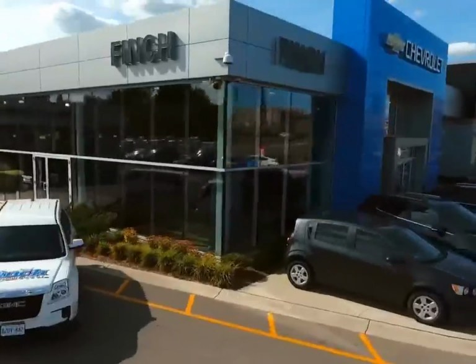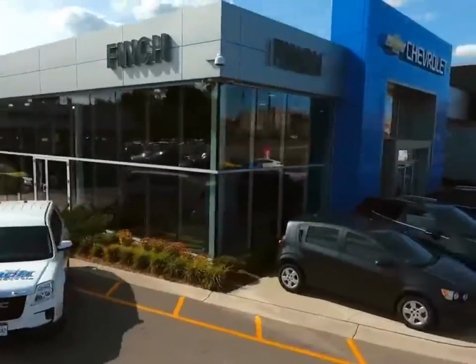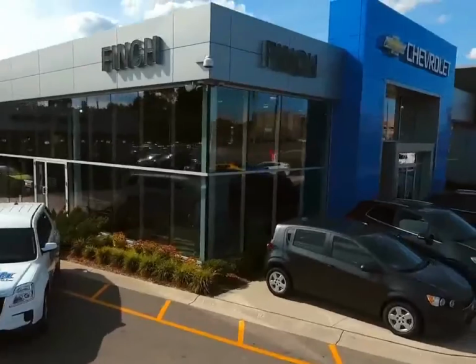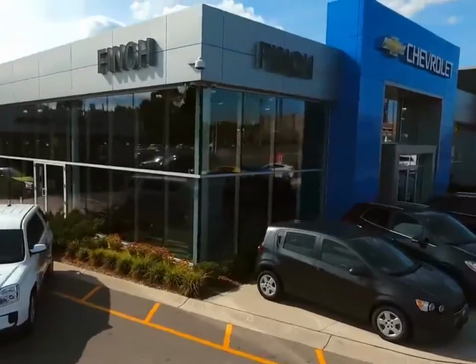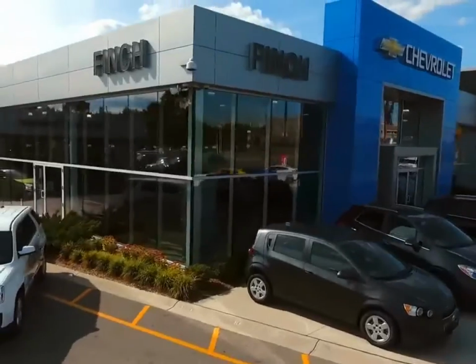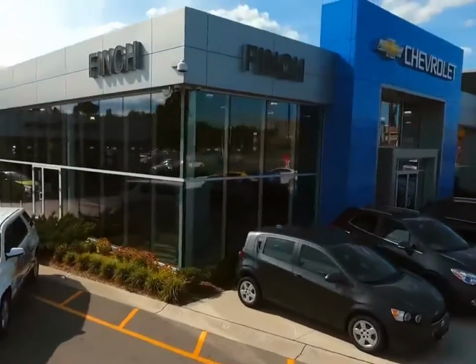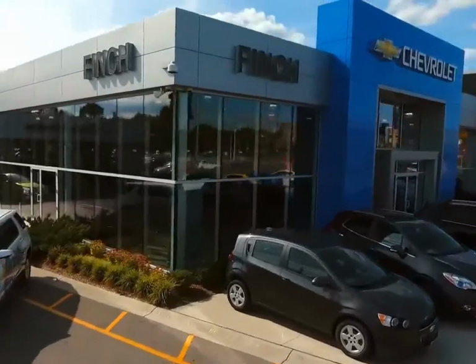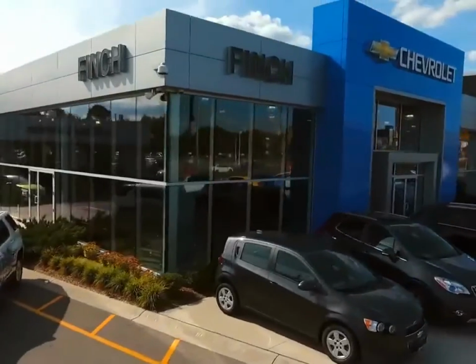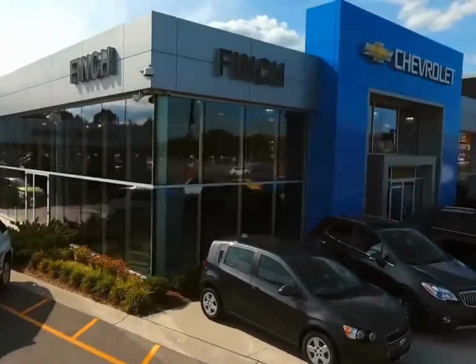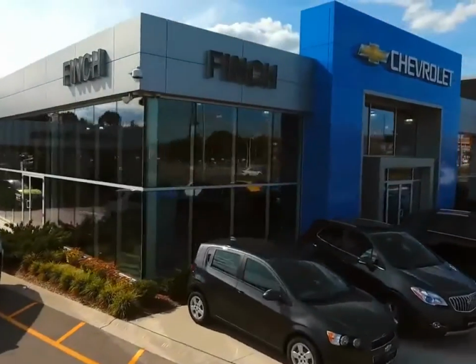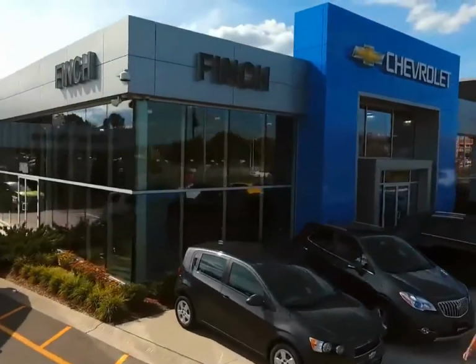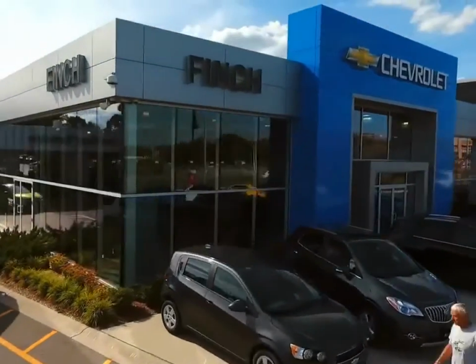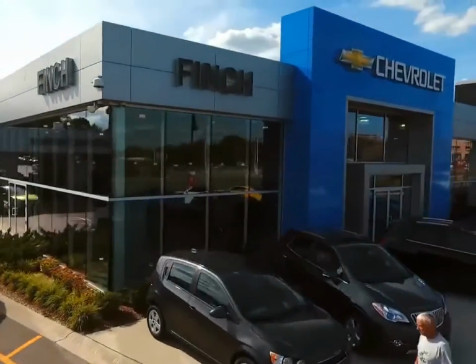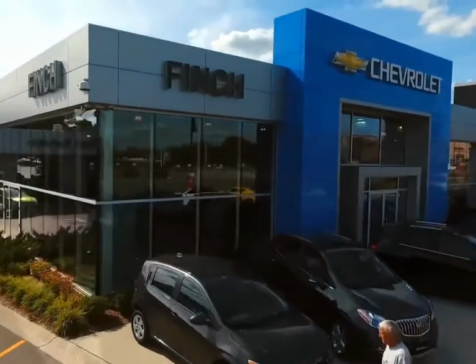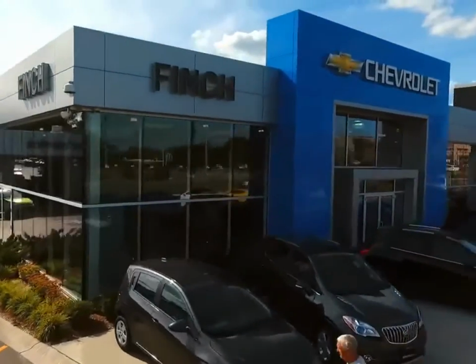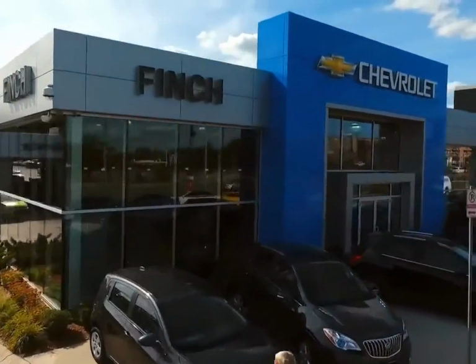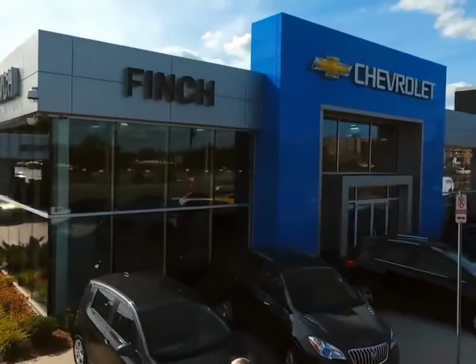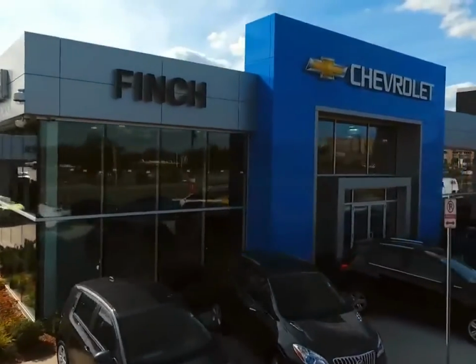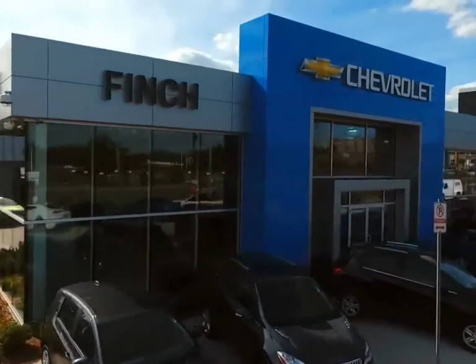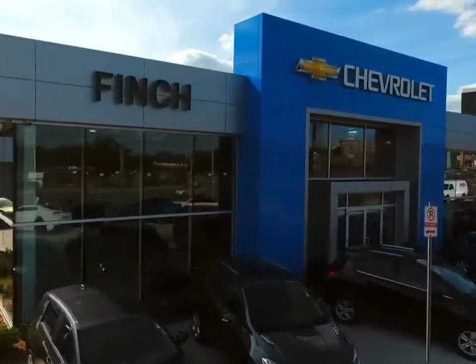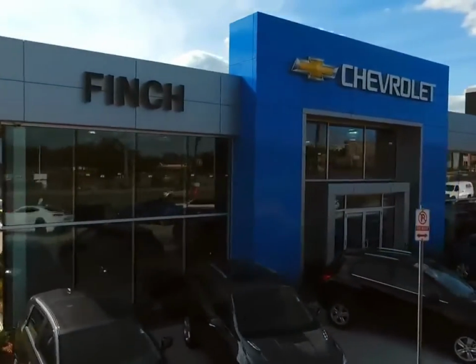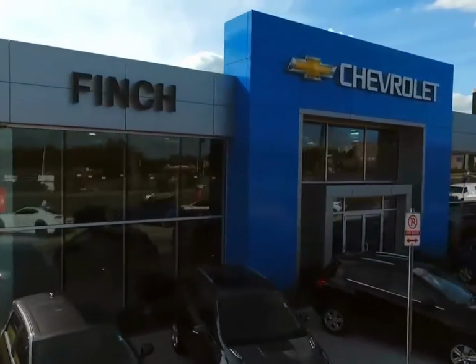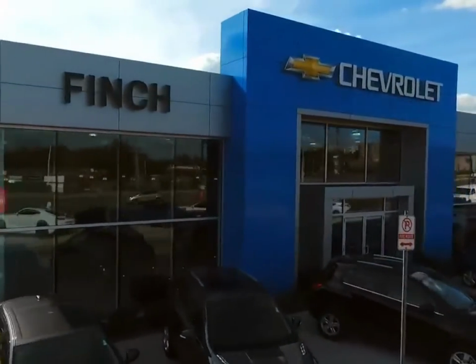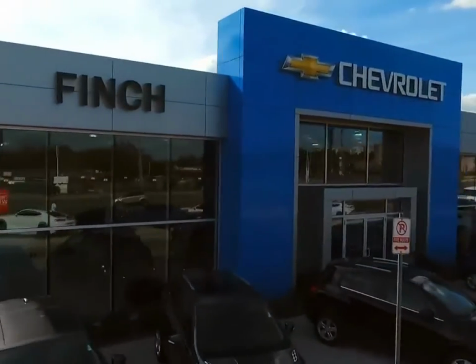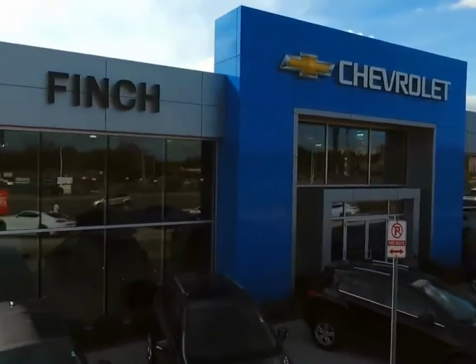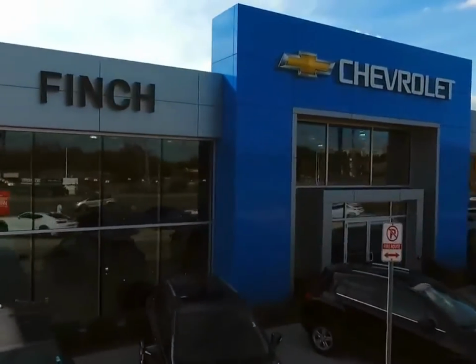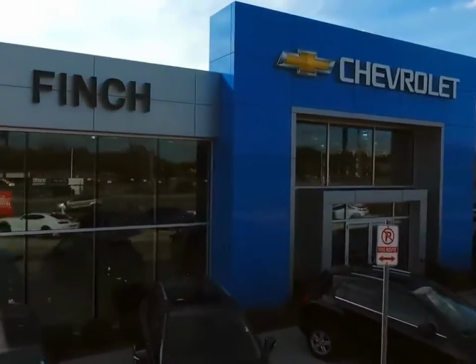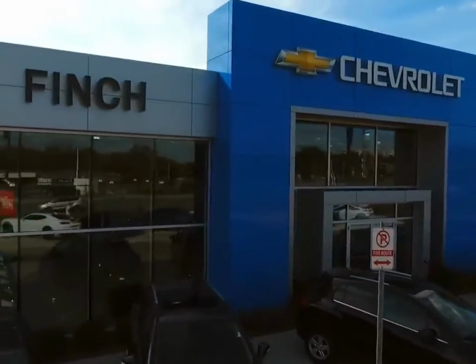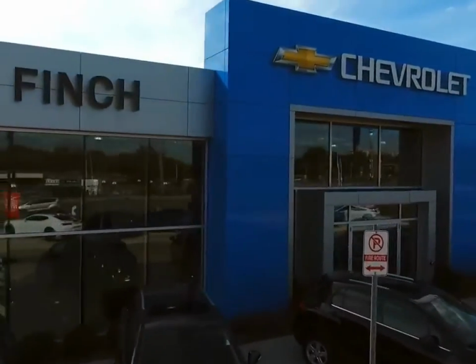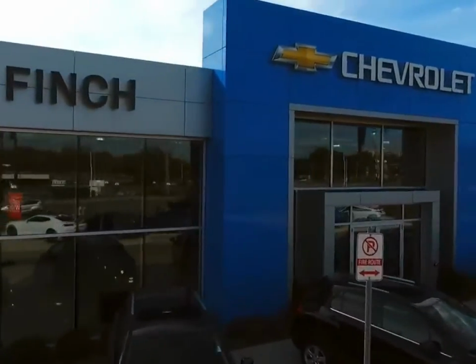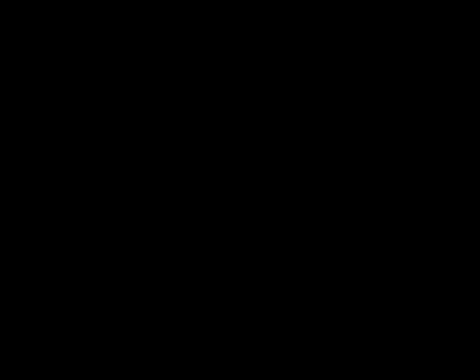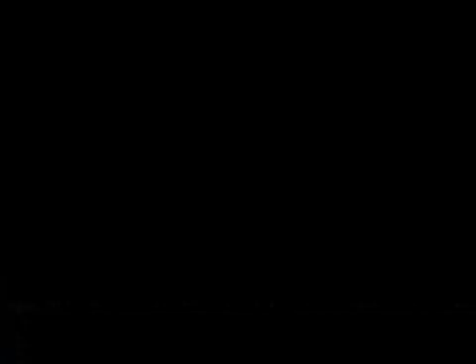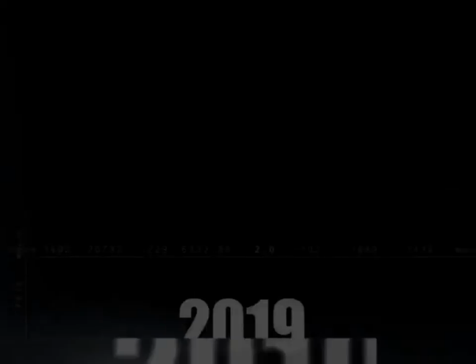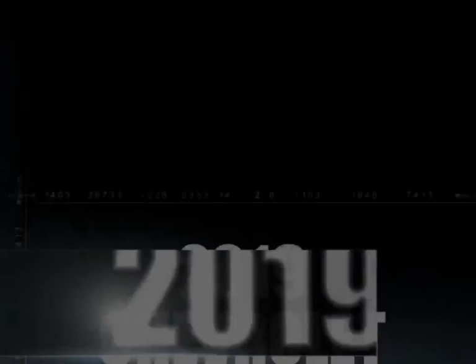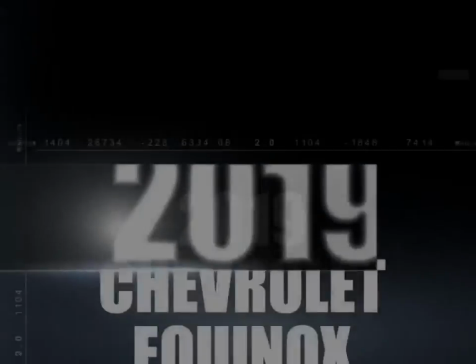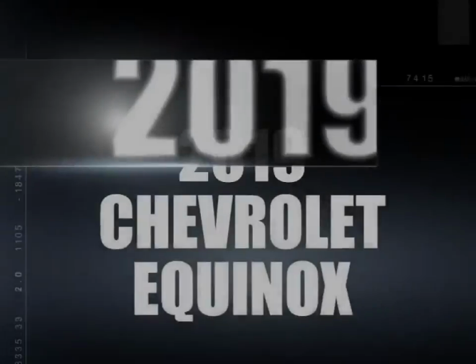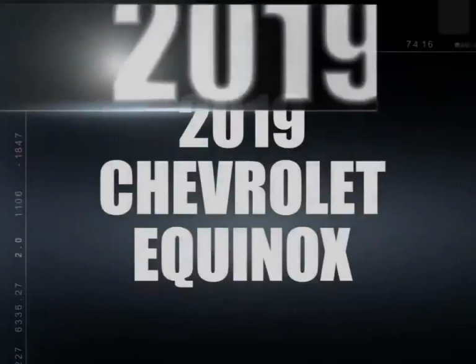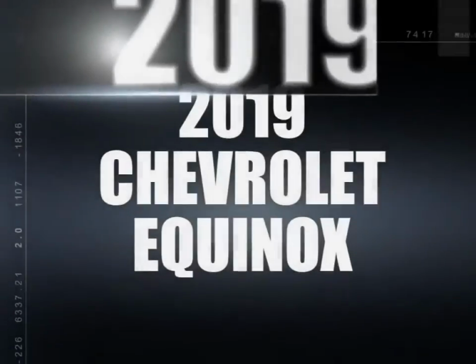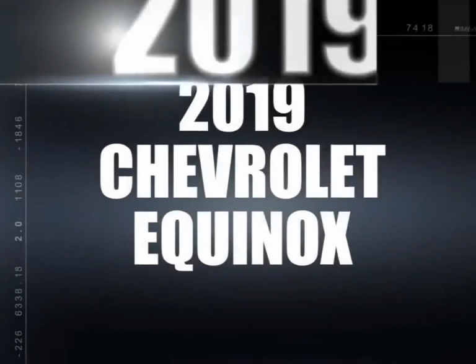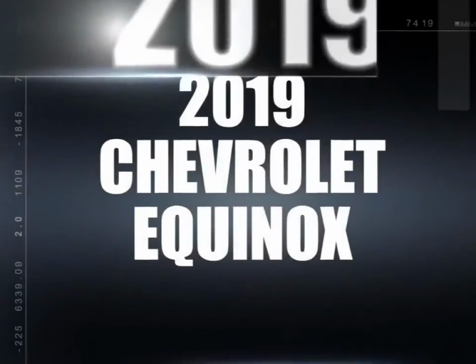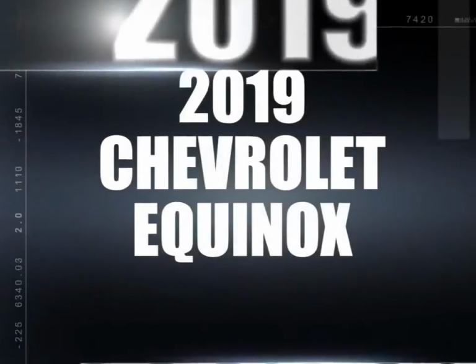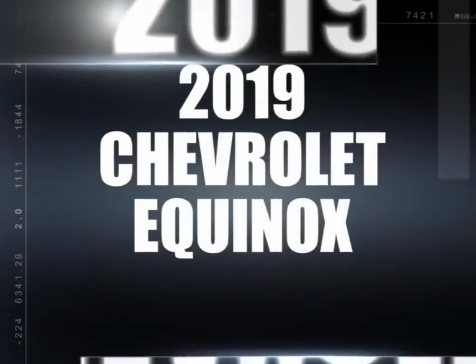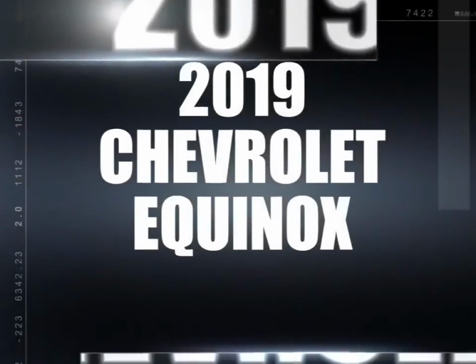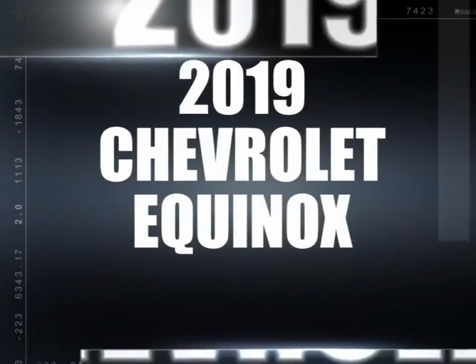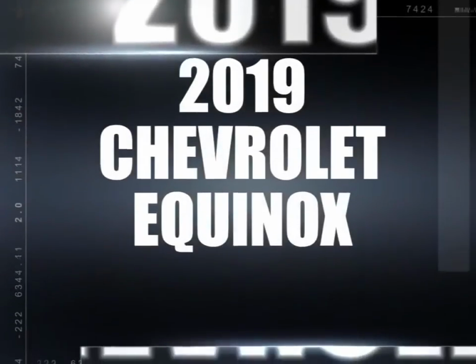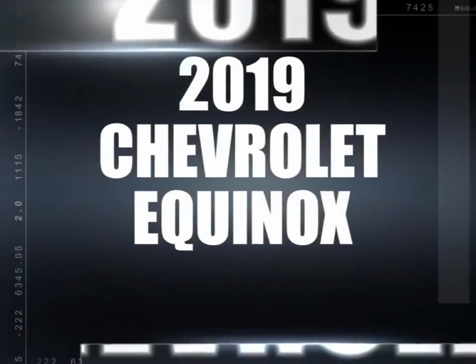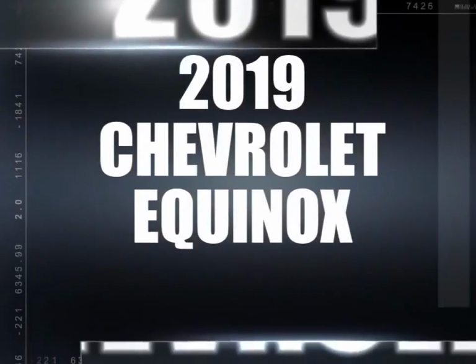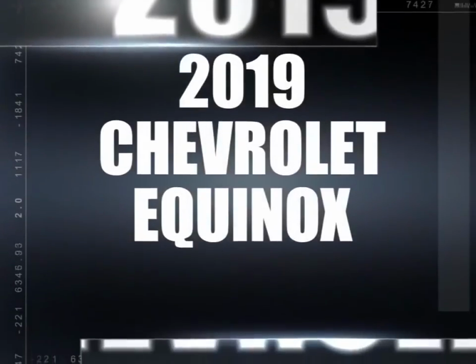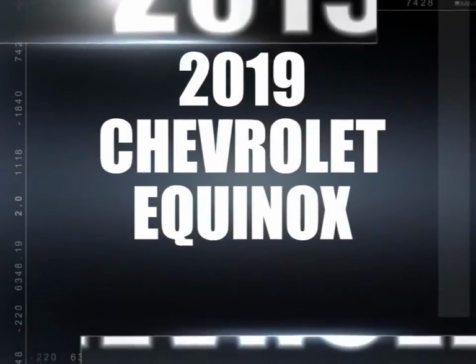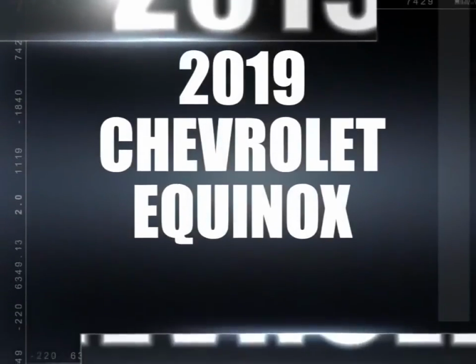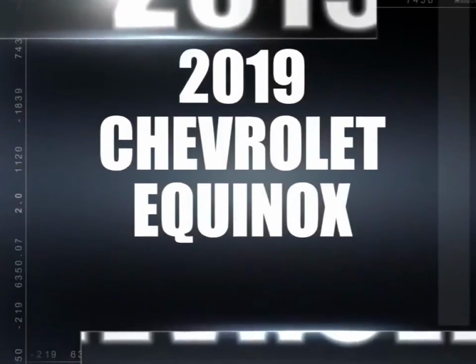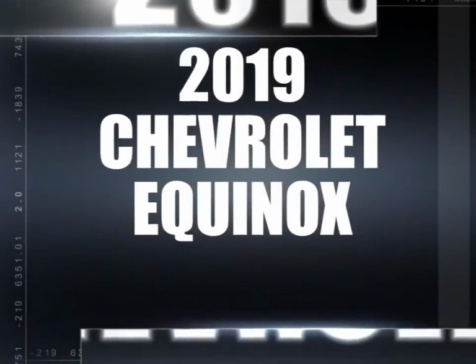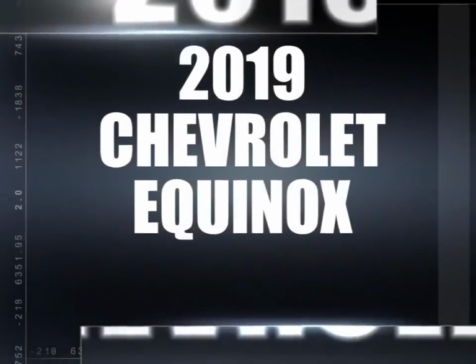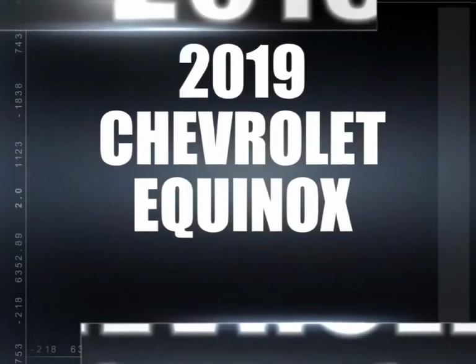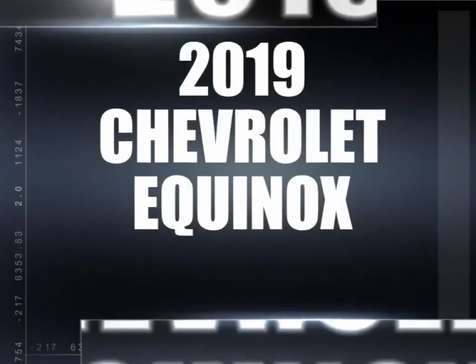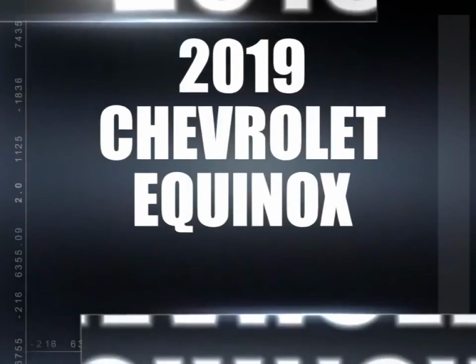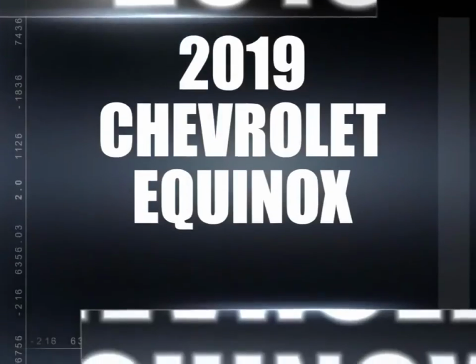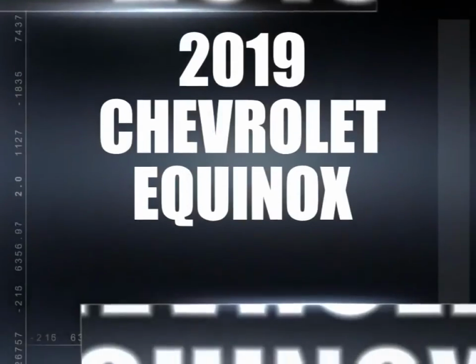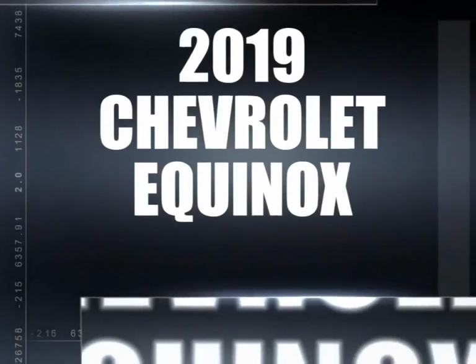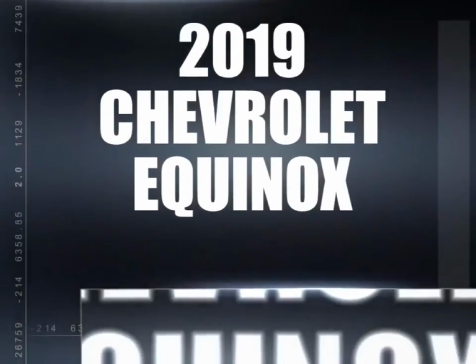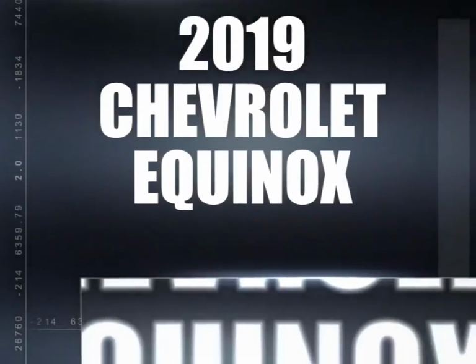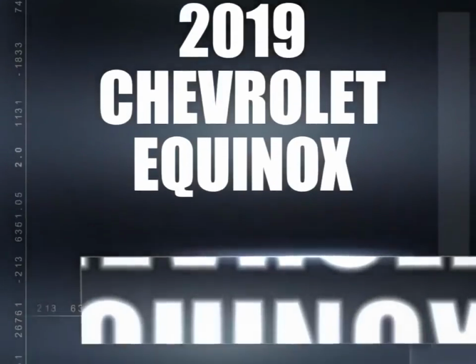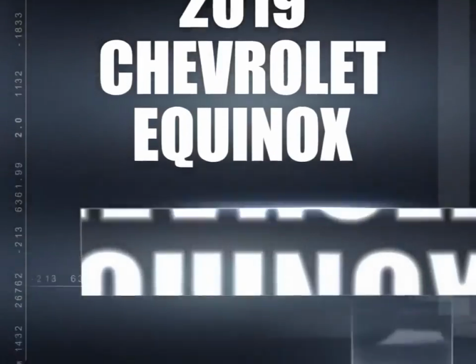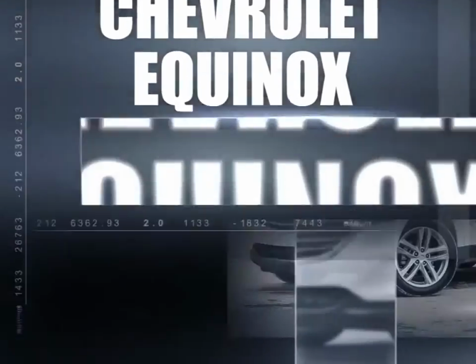Welcome to Finch Chevrolet. Today we're looking at a 2019 Chevrolet Equinox.